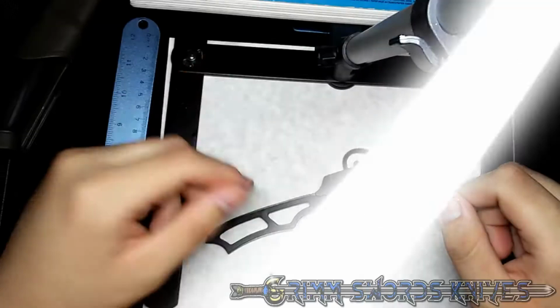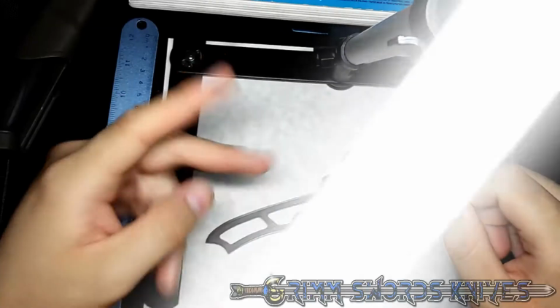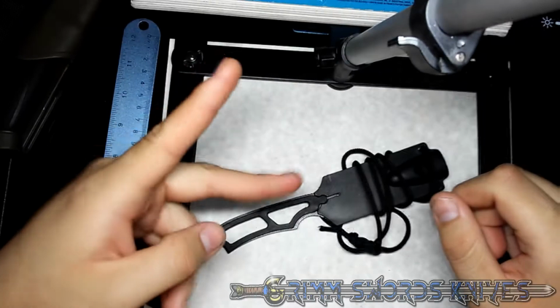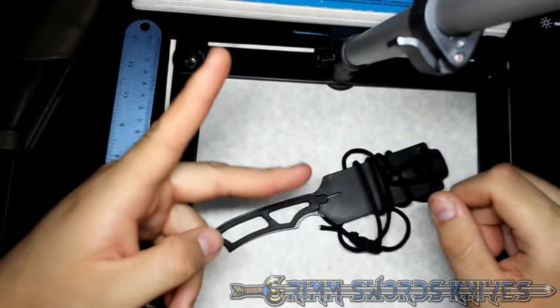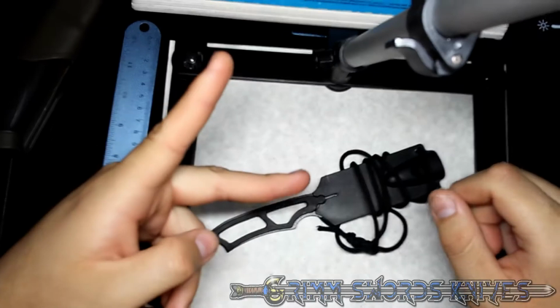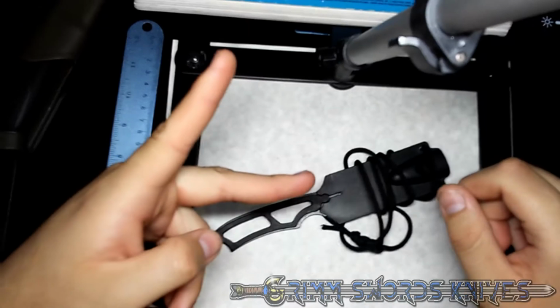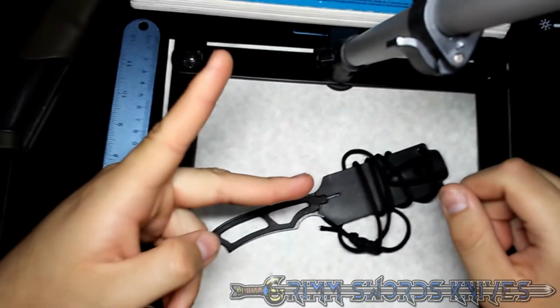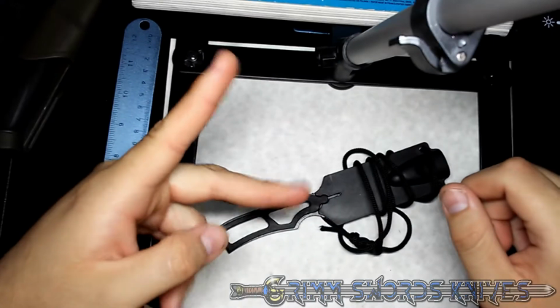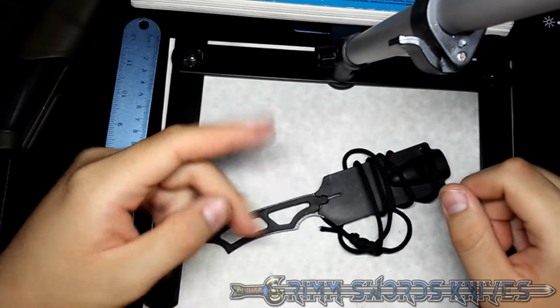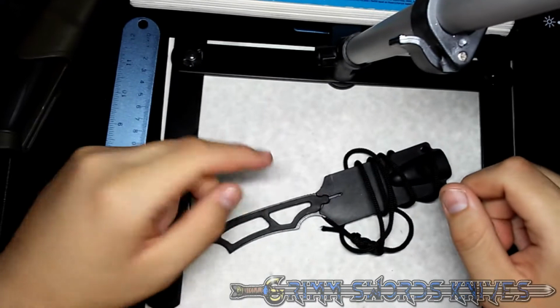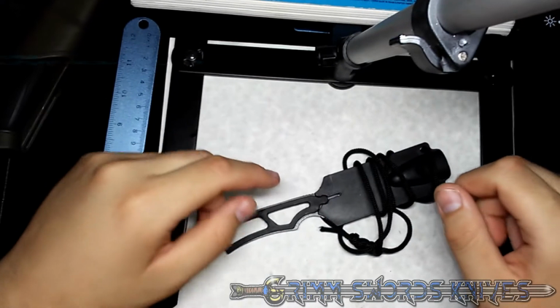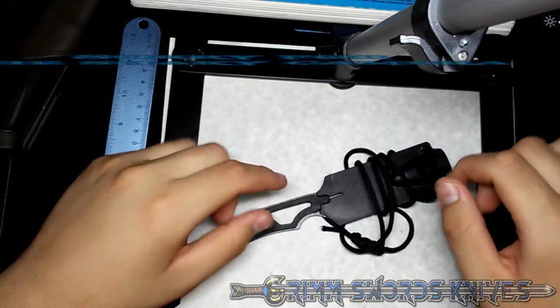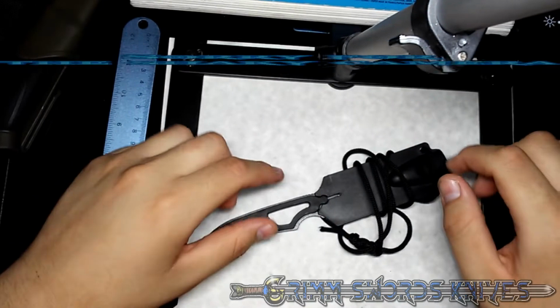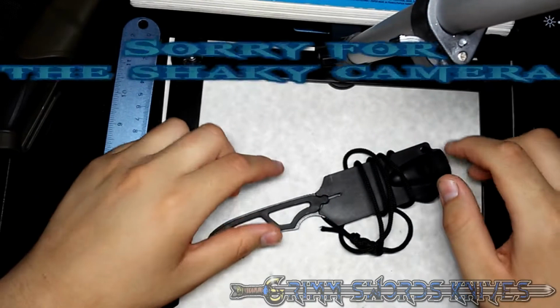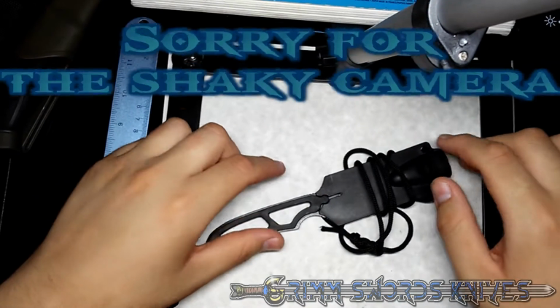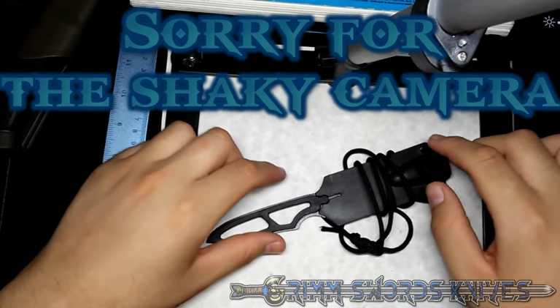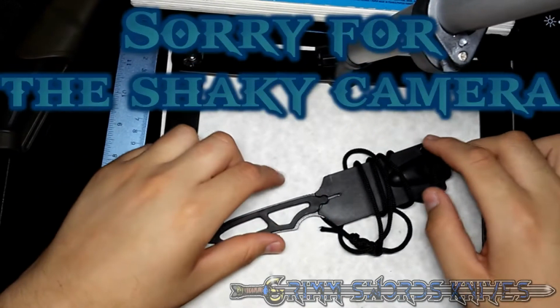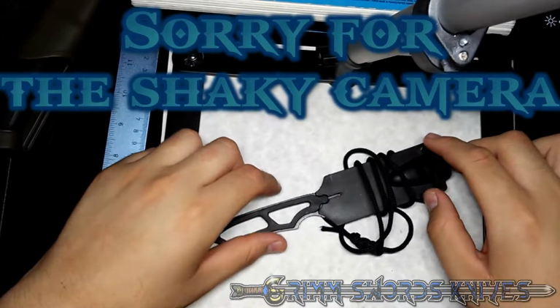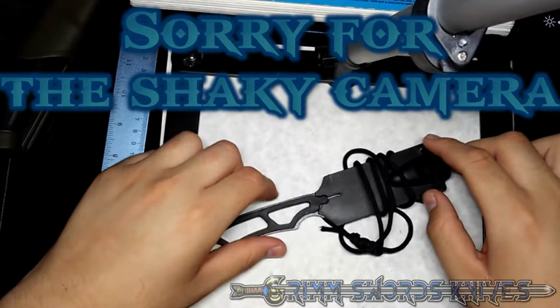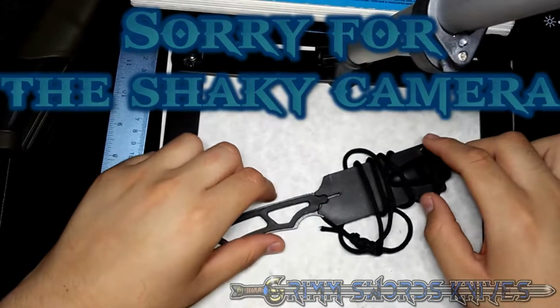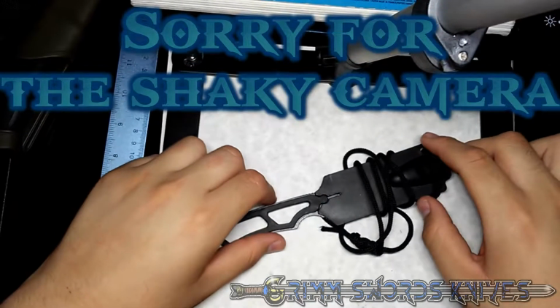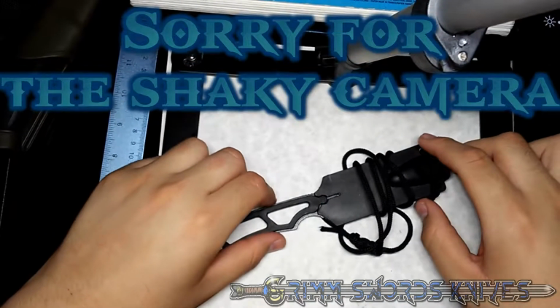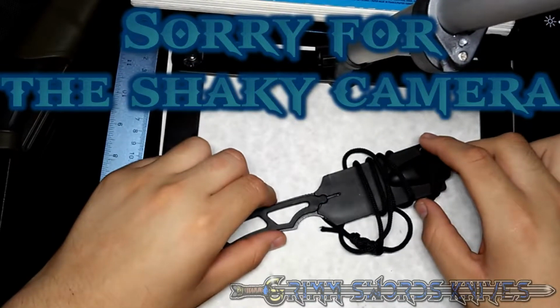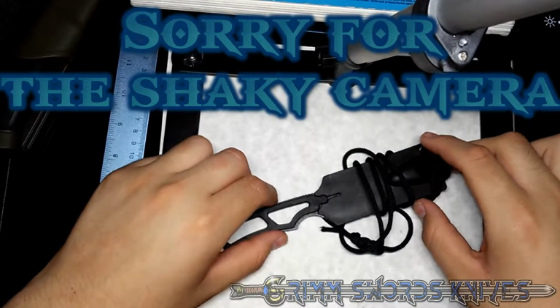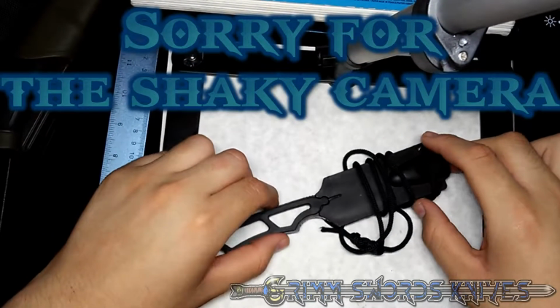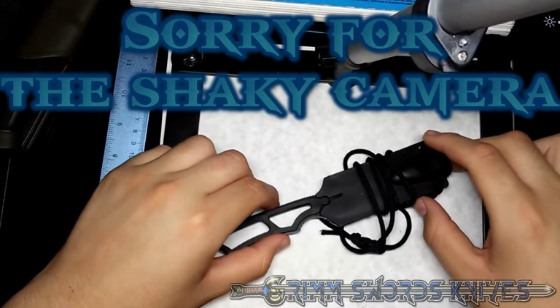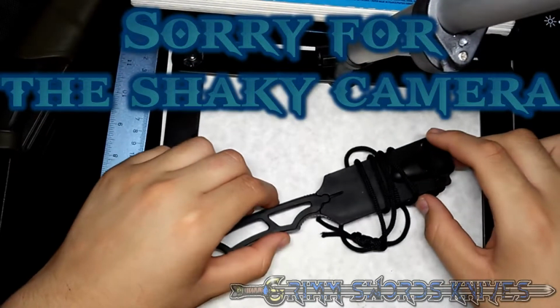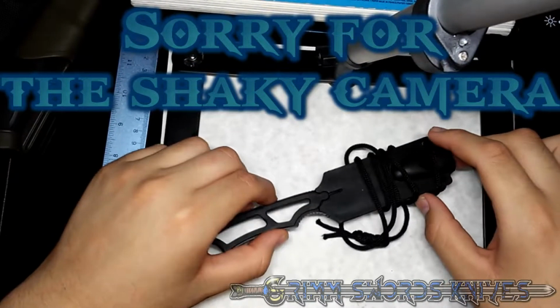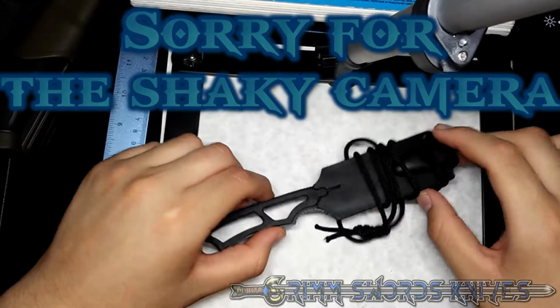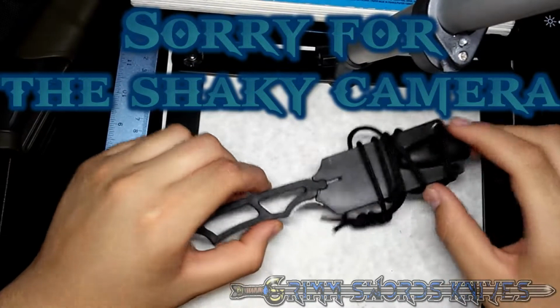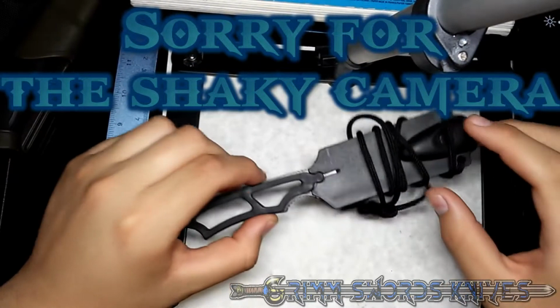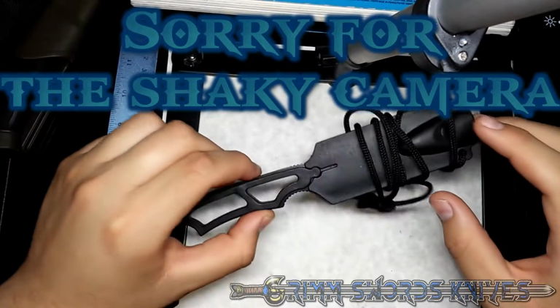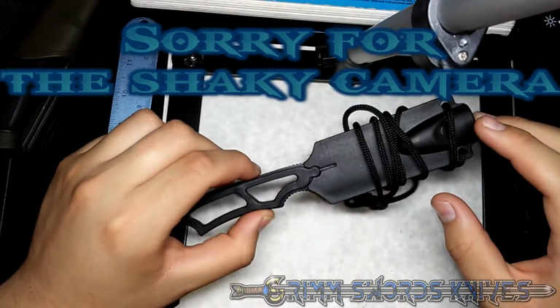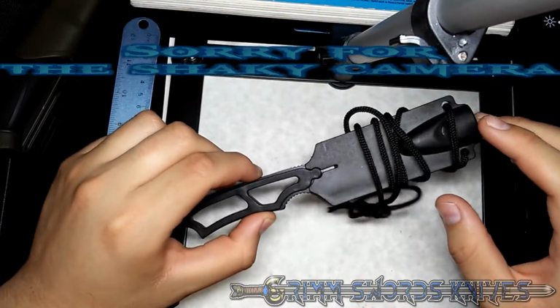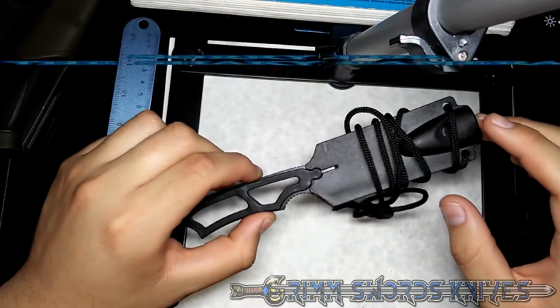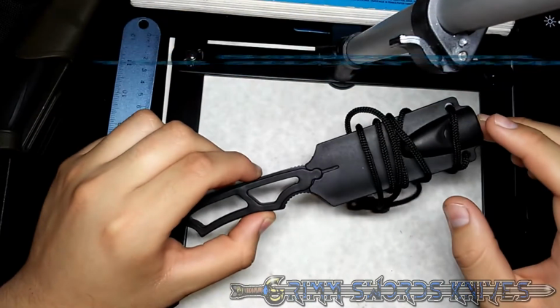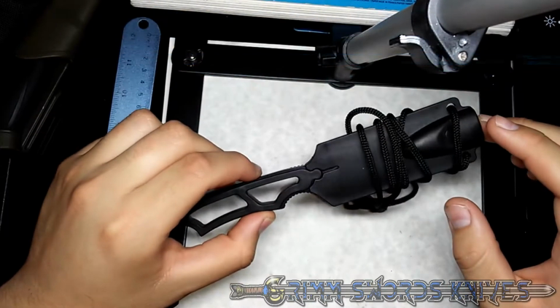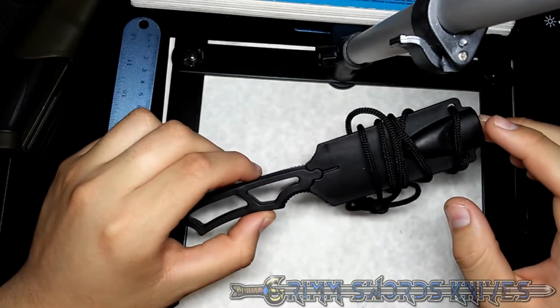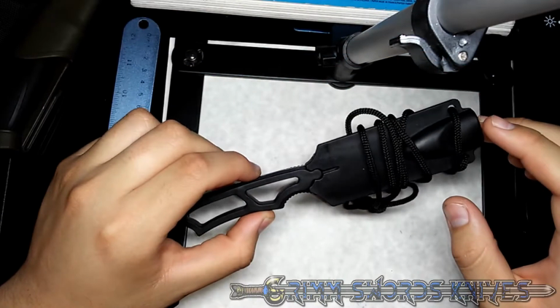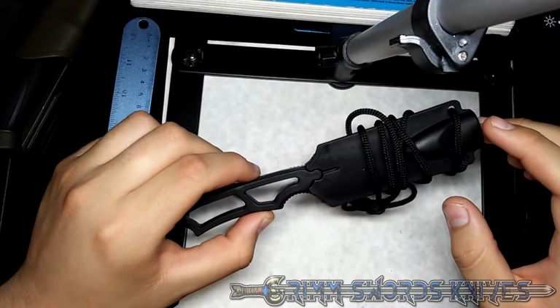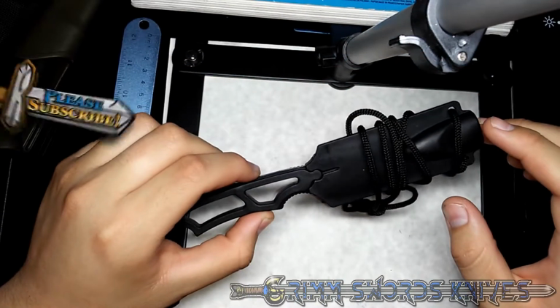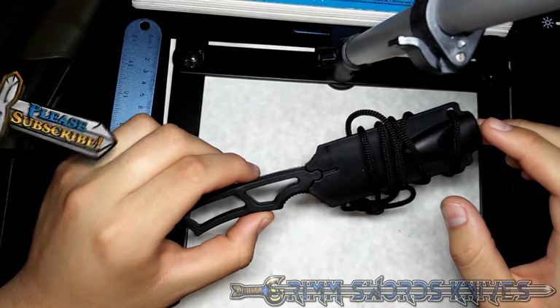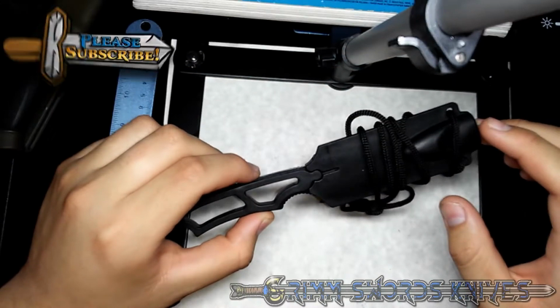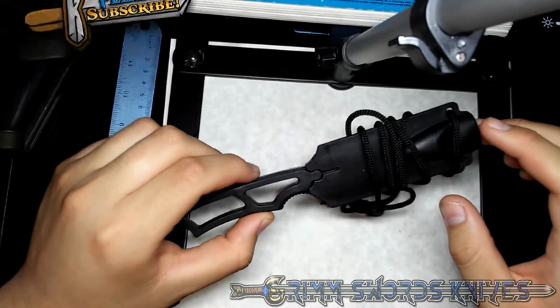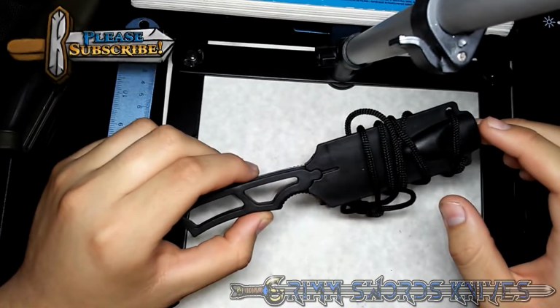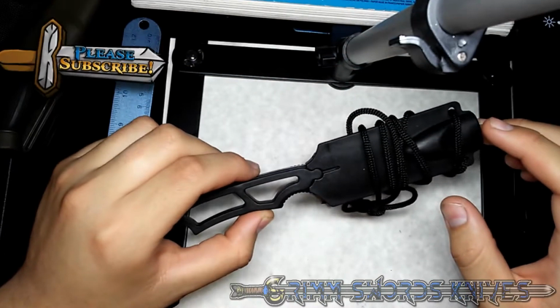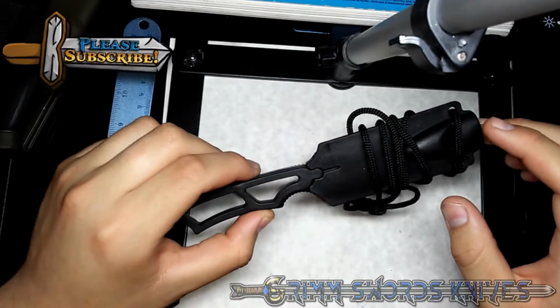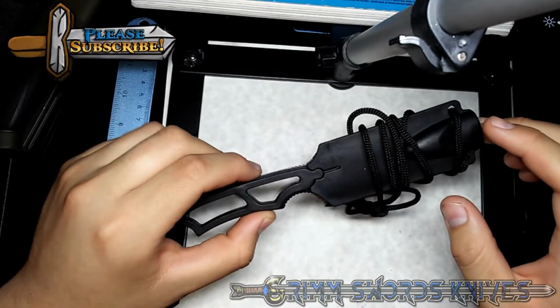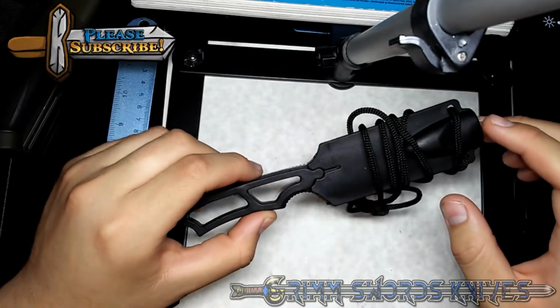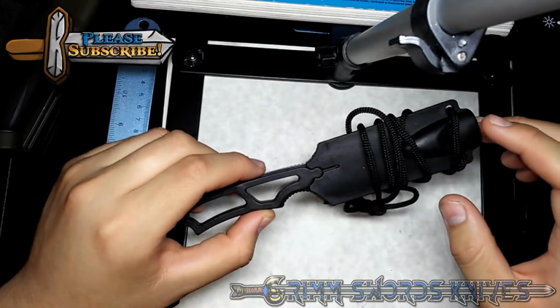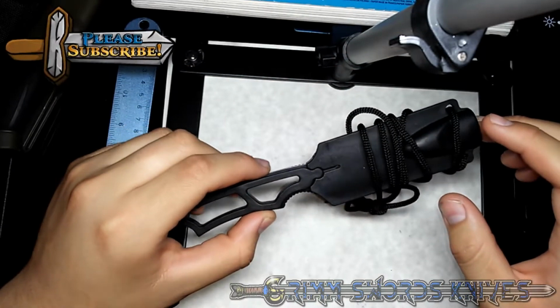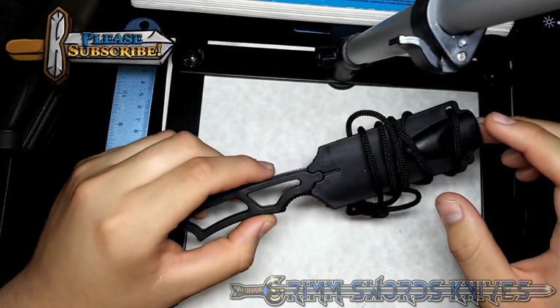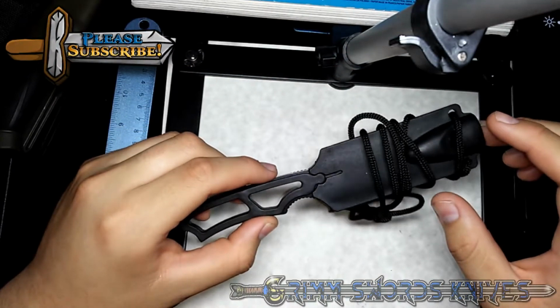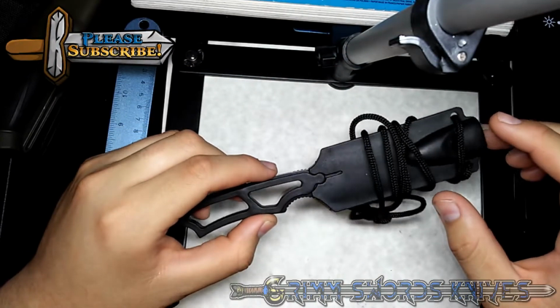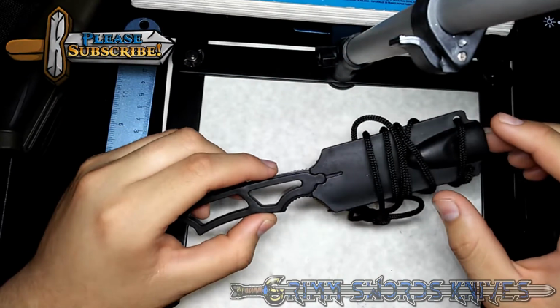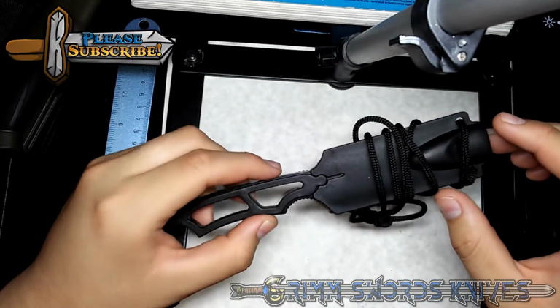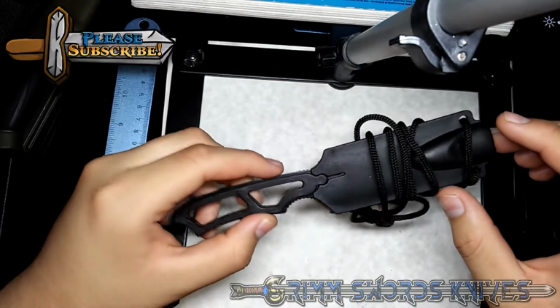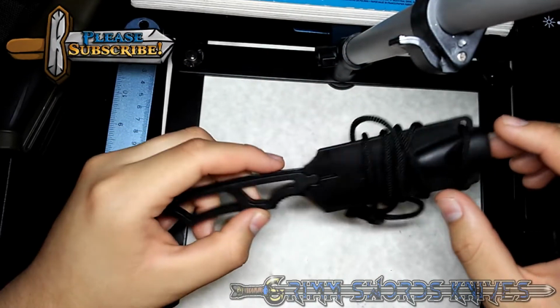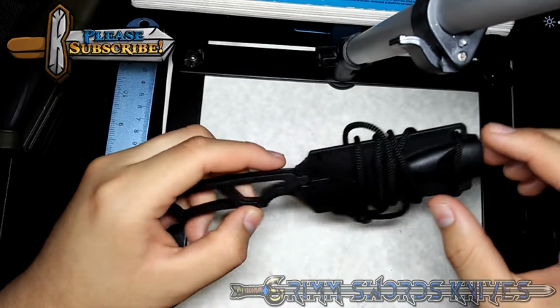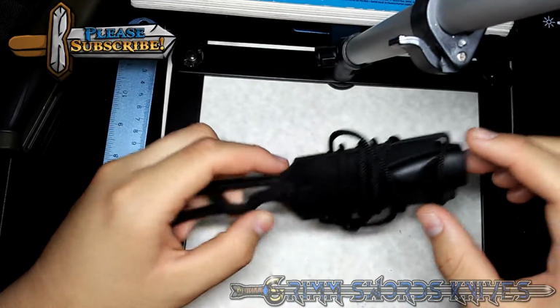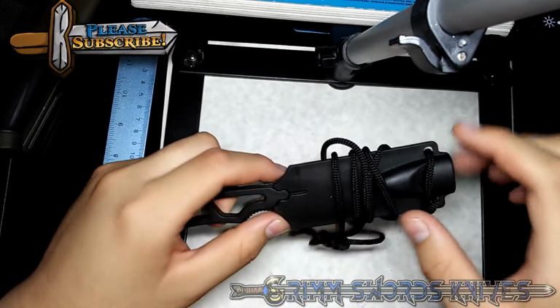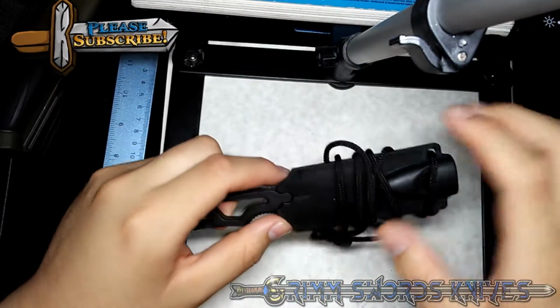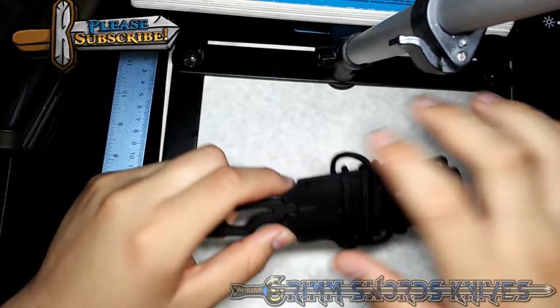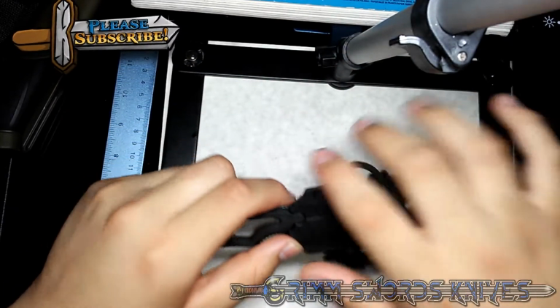Hey guys, it's Jon Grimm with Grim Surgeons & Knives, and today we're going to talk about the Tactical Warrior Tanto Full Tang Emergency Neck Knife.